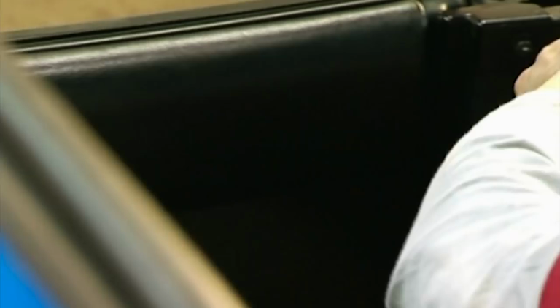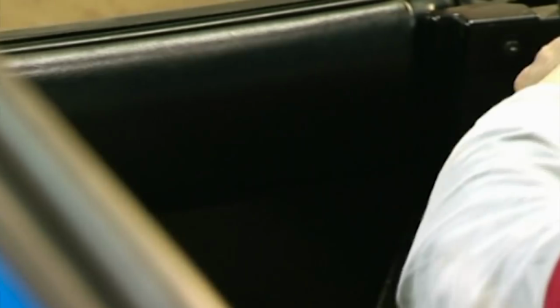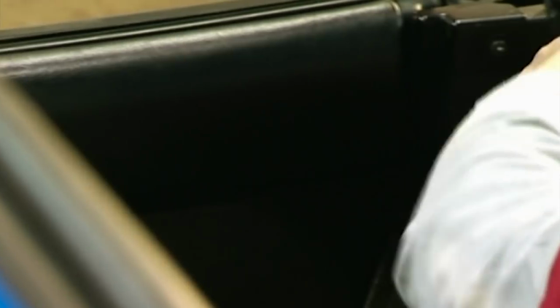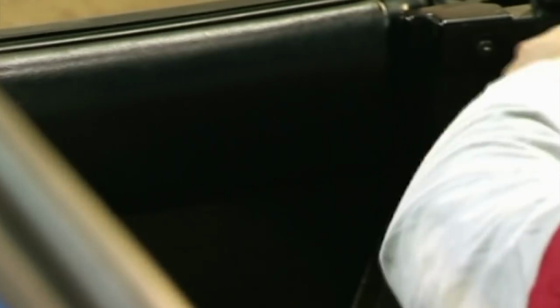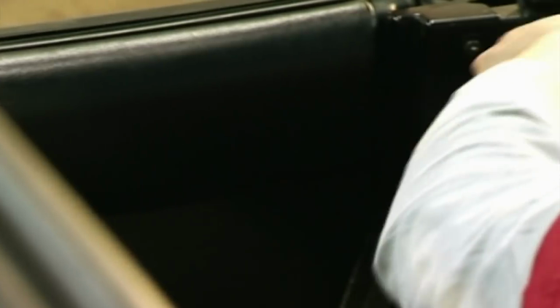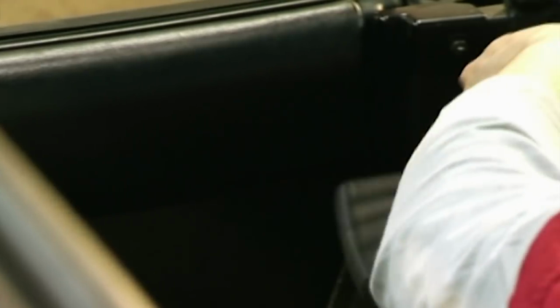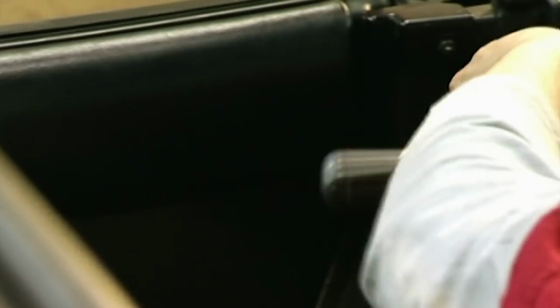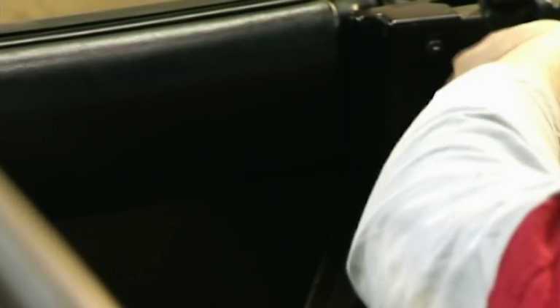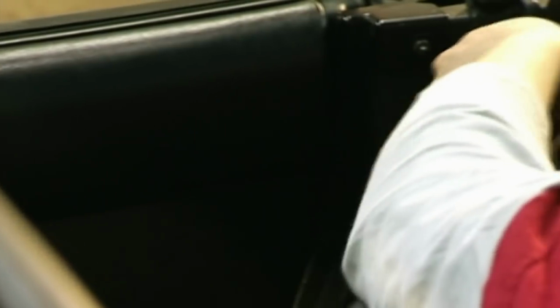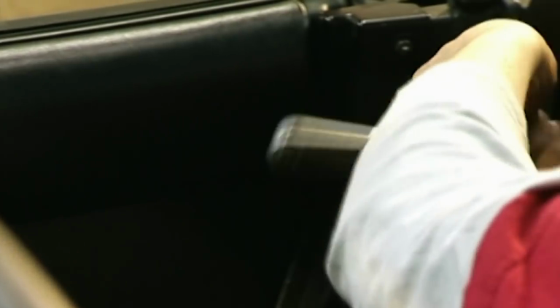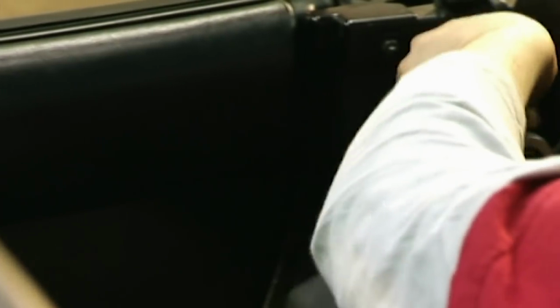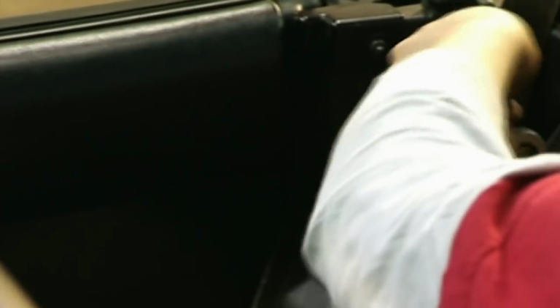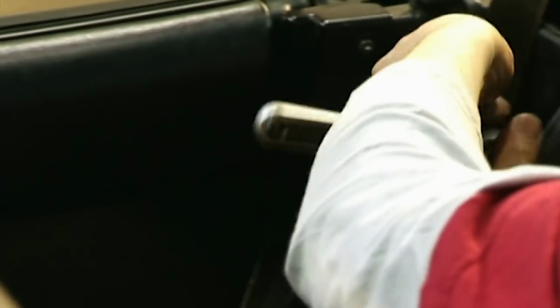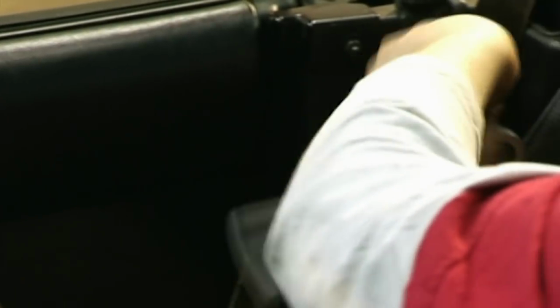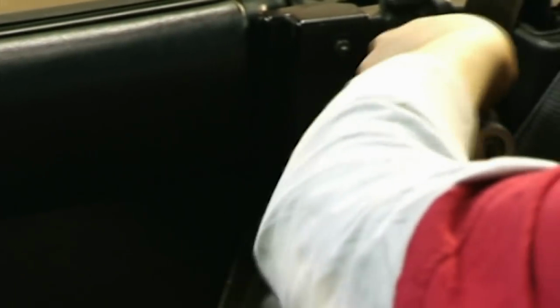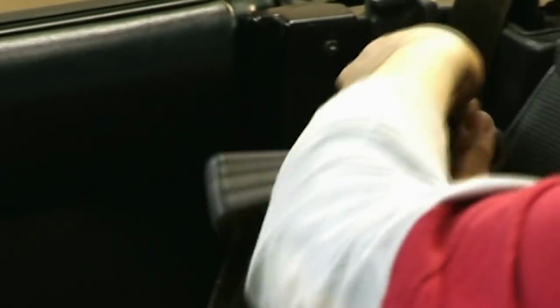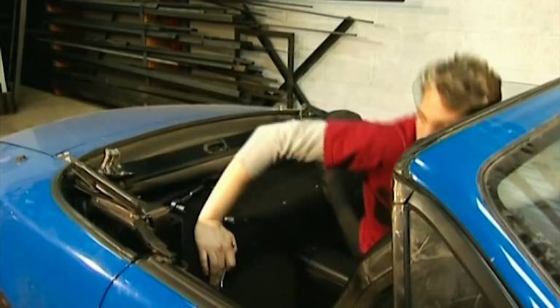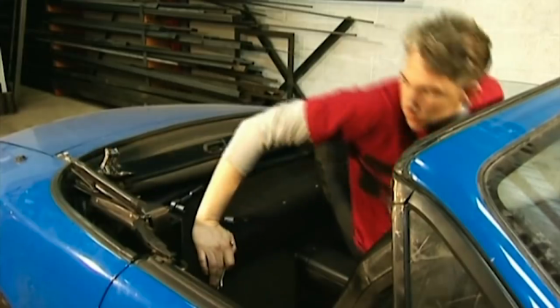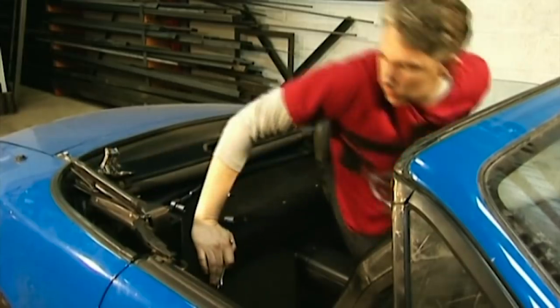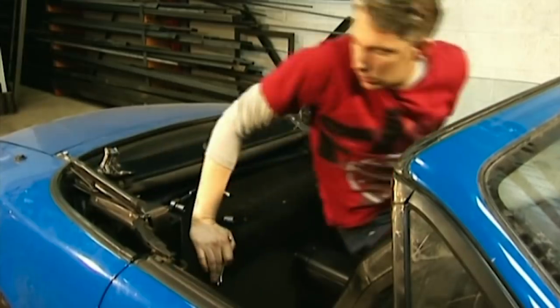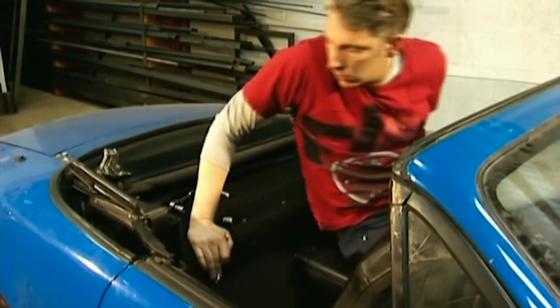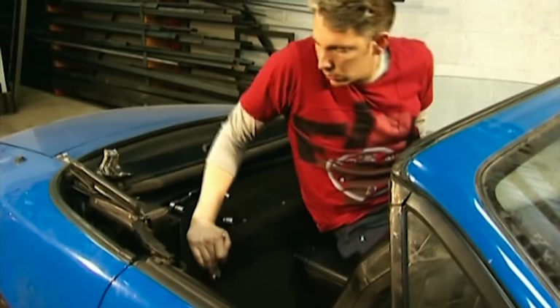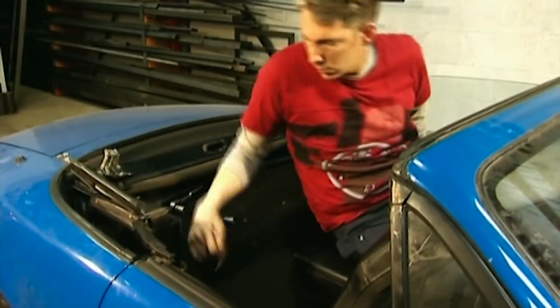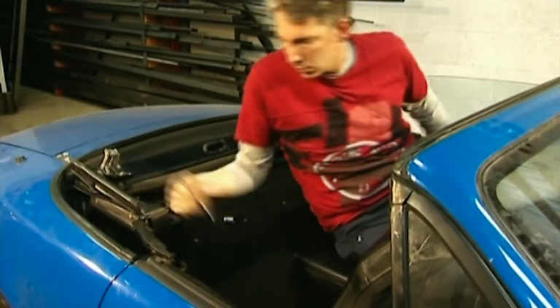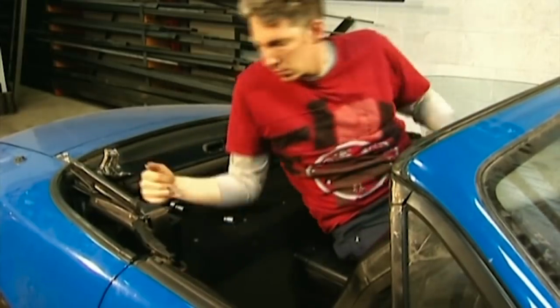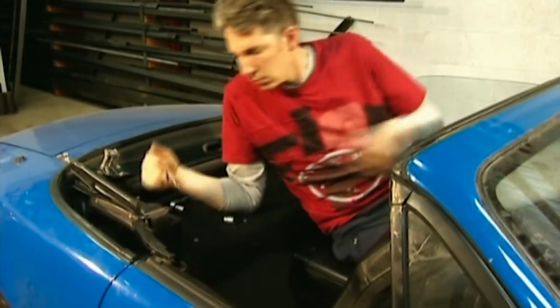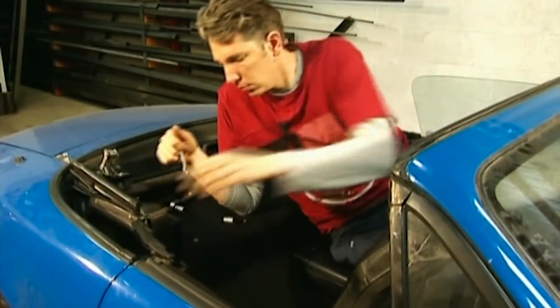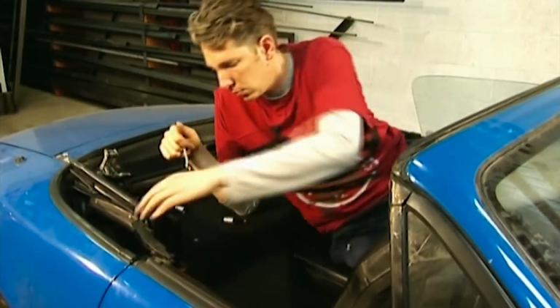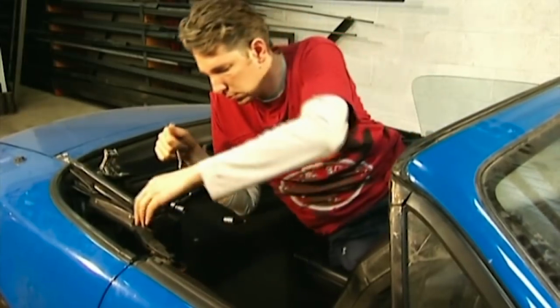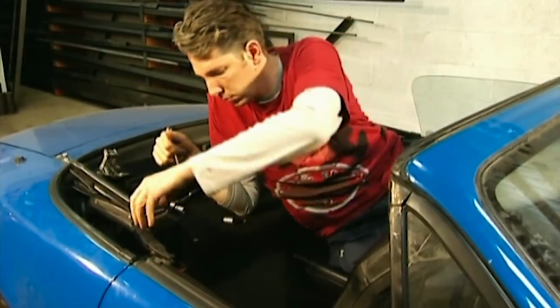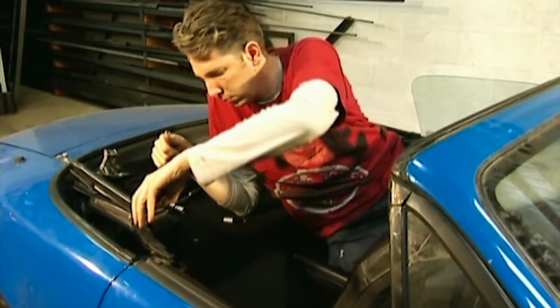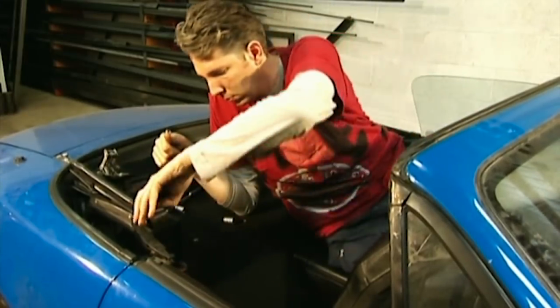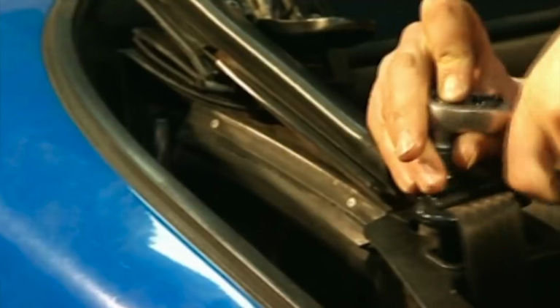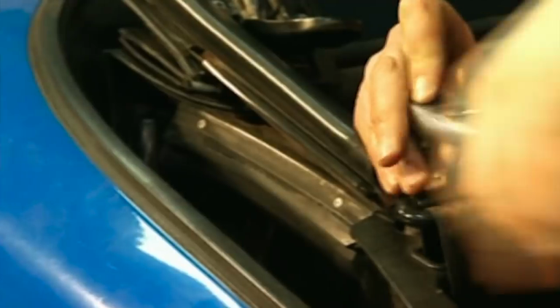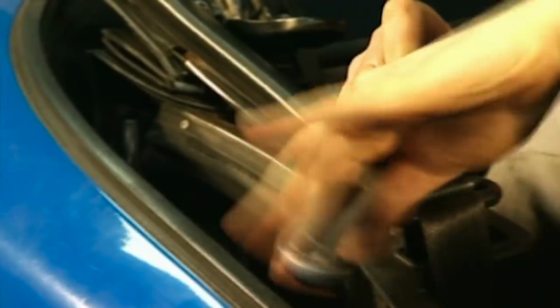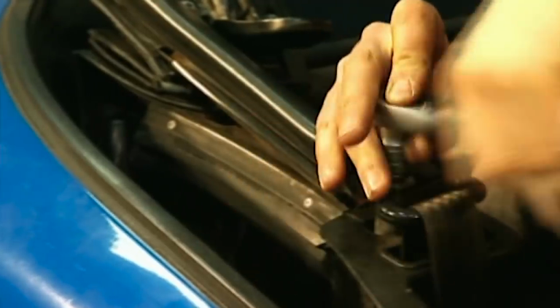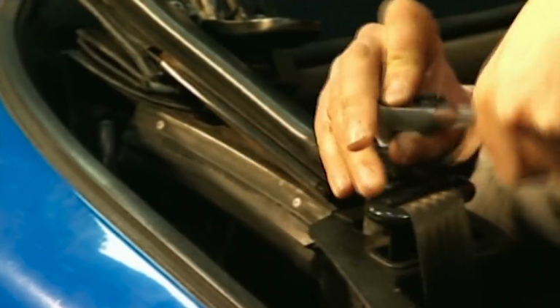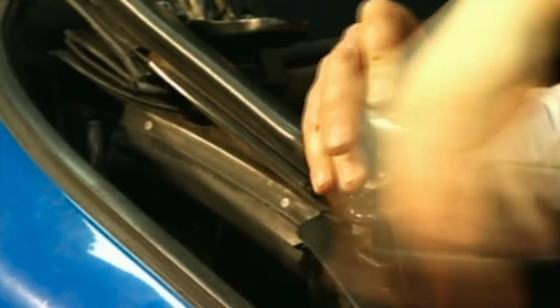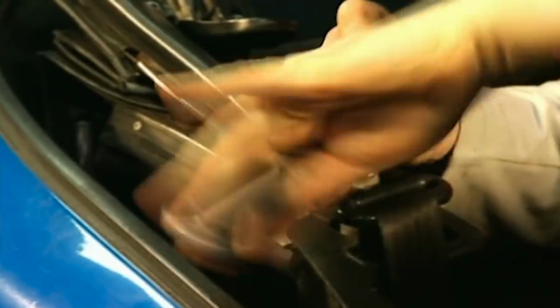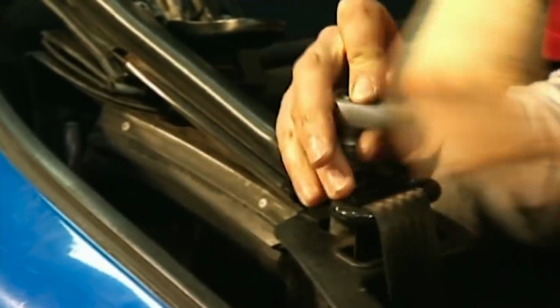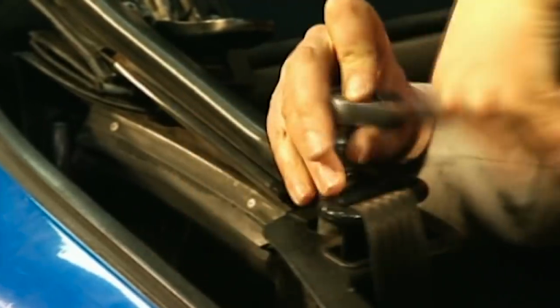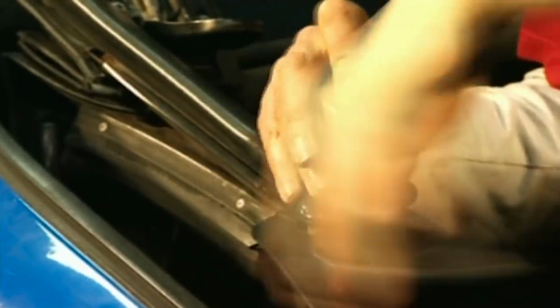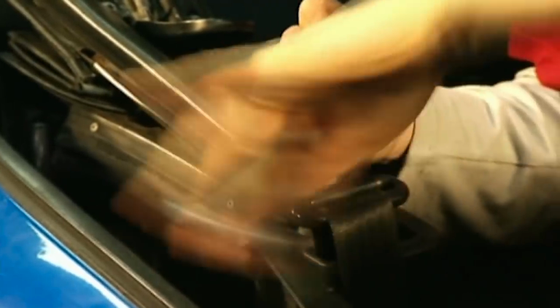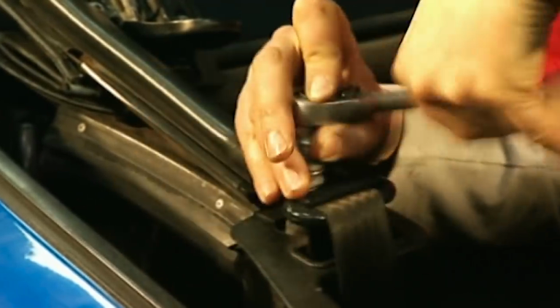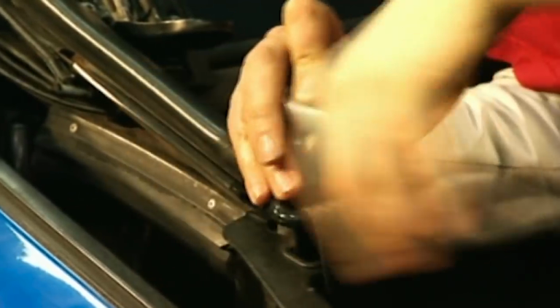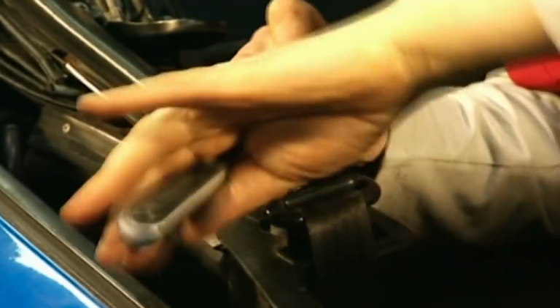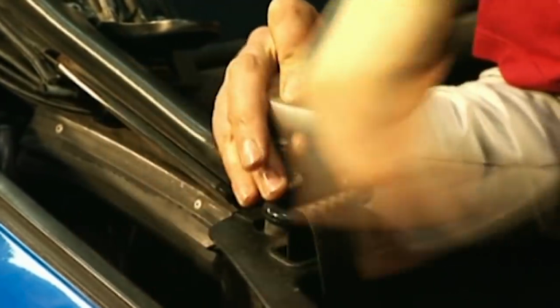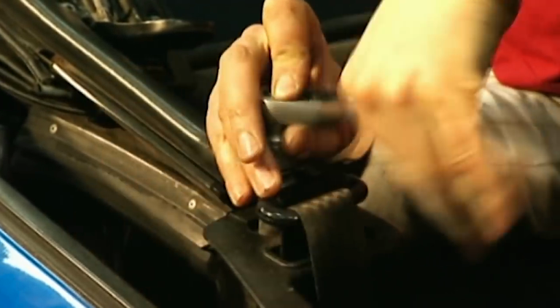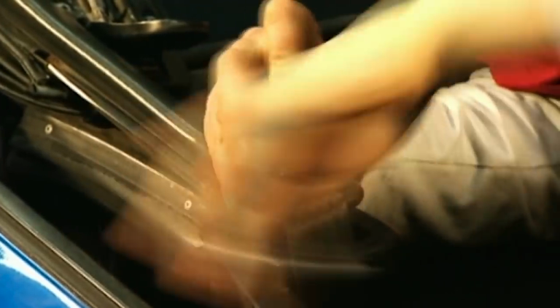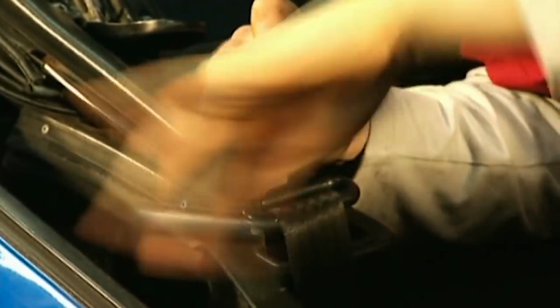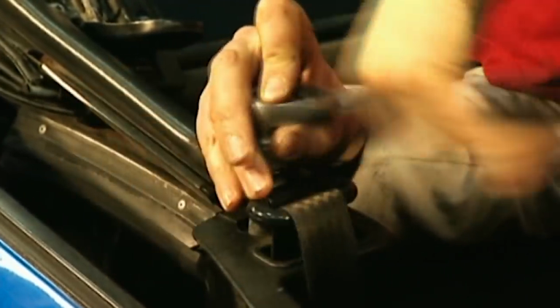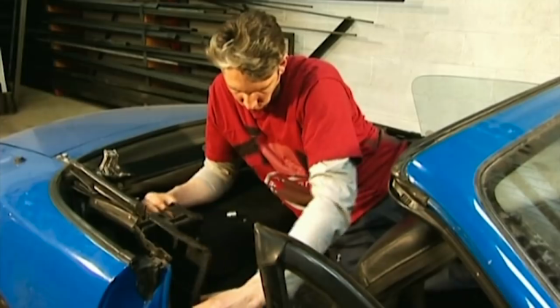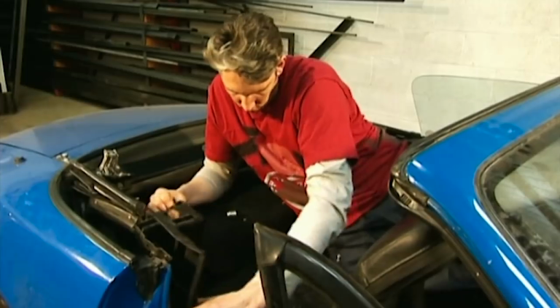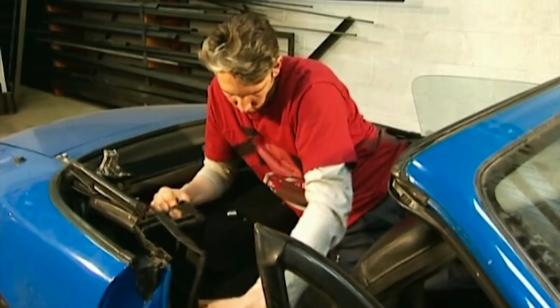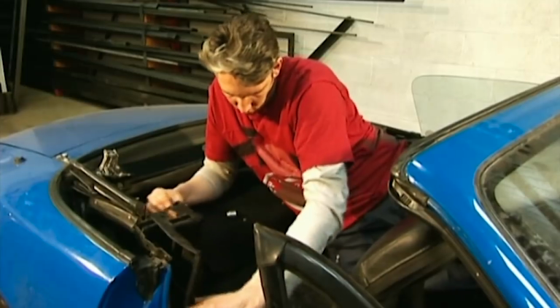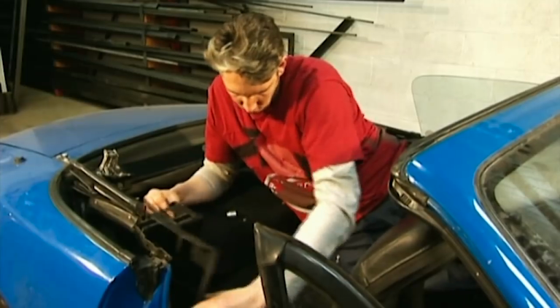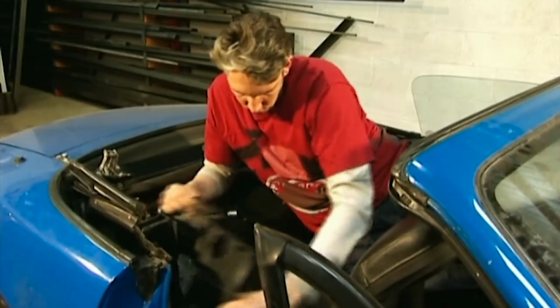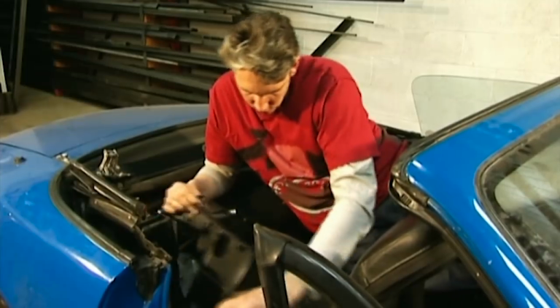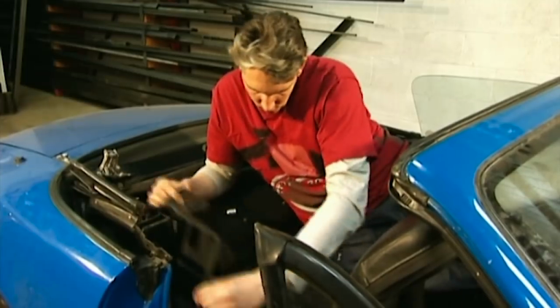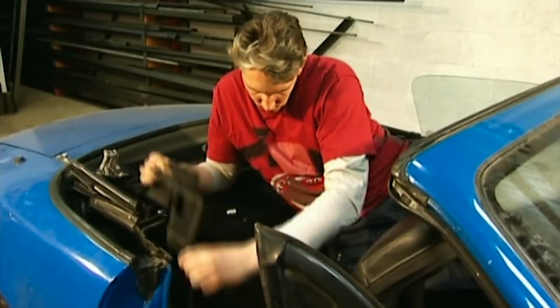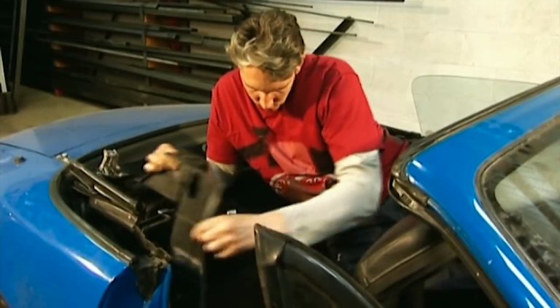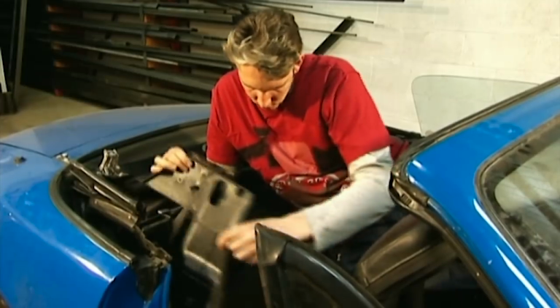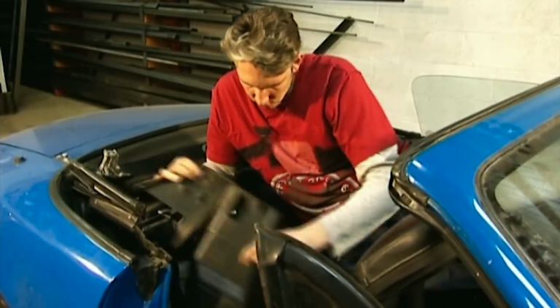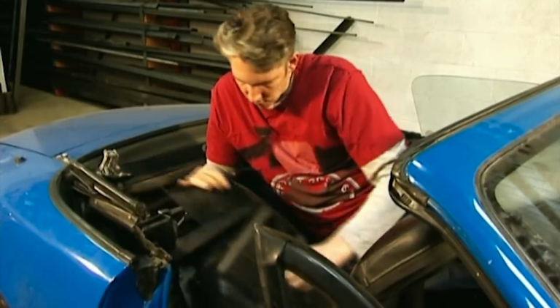If you've got a socket set and a screwdriver then you'll be fine. Just remember to keep all the nuts and bolts together, otherwise you may be in deep trouble when they go back on.